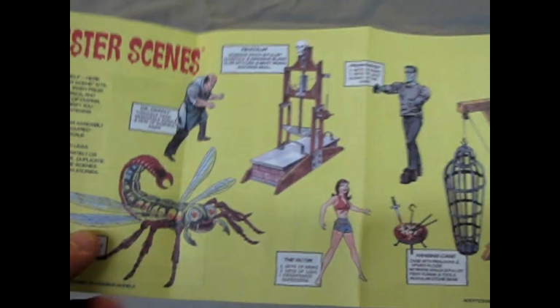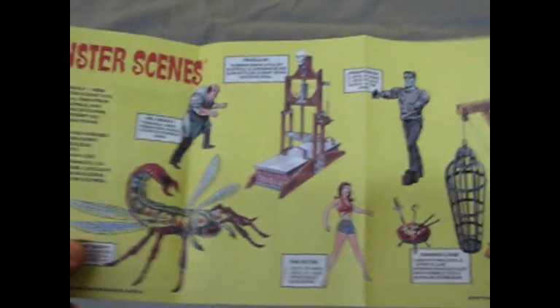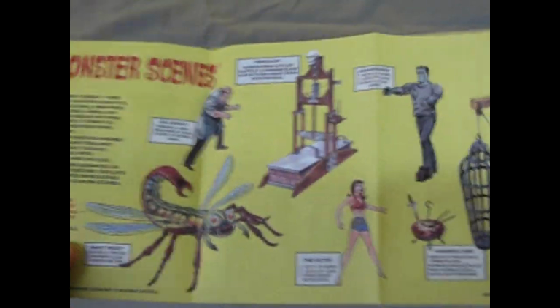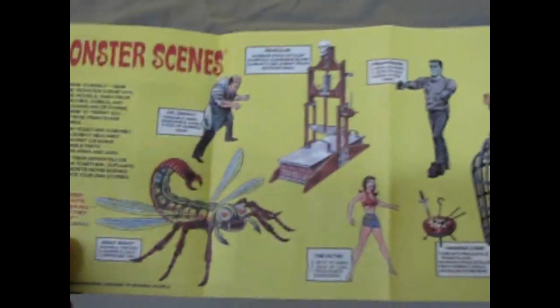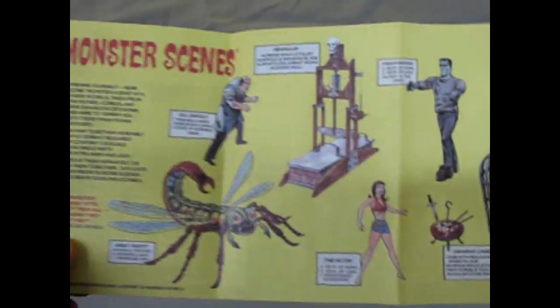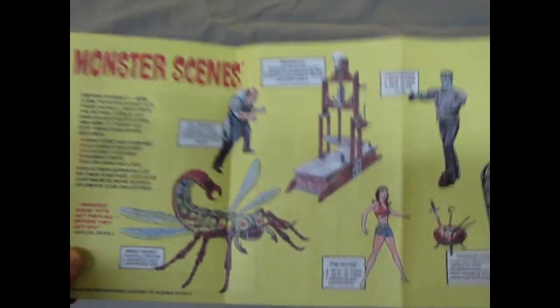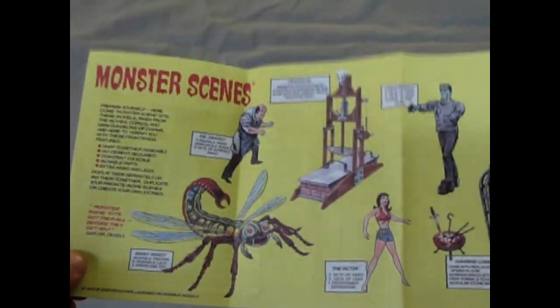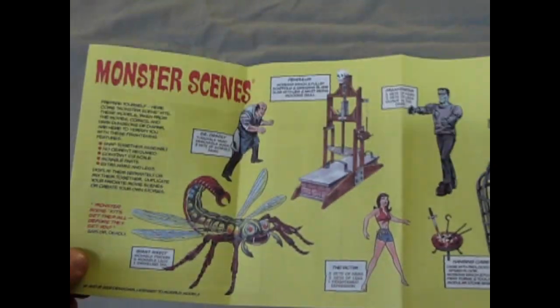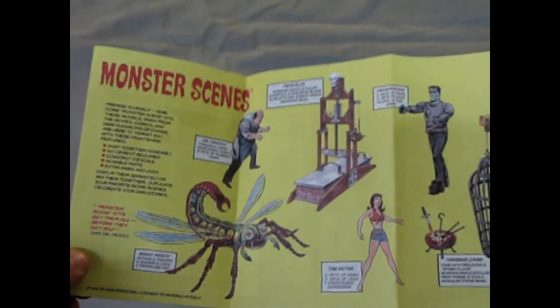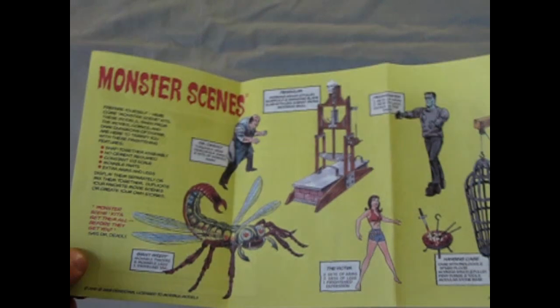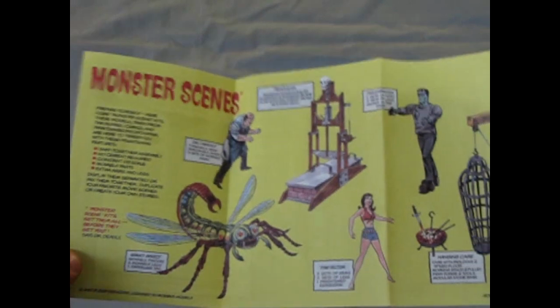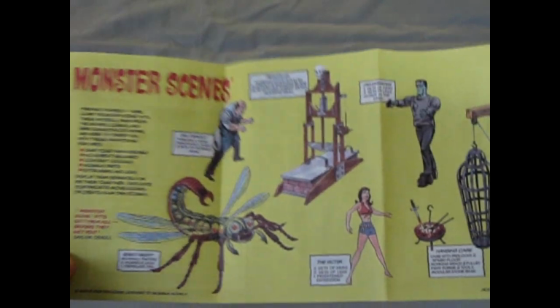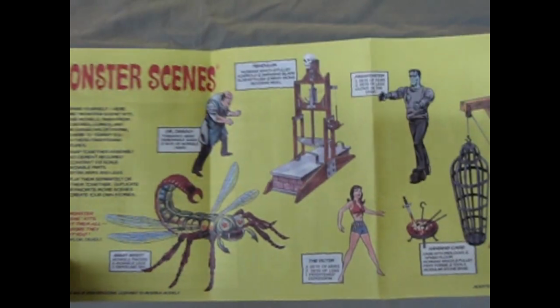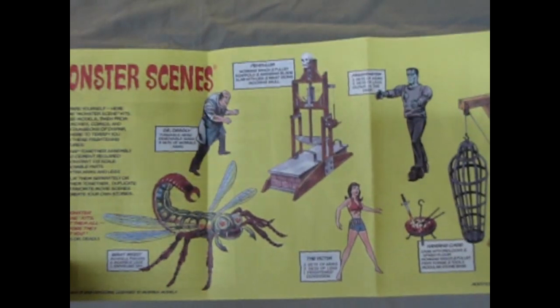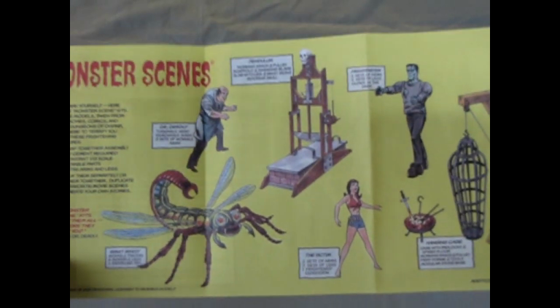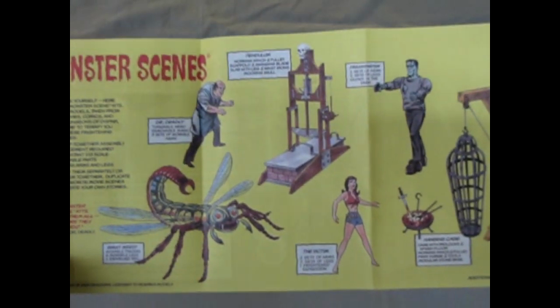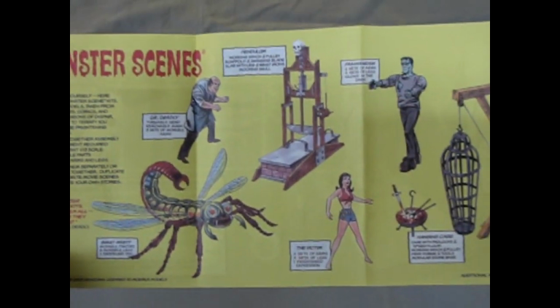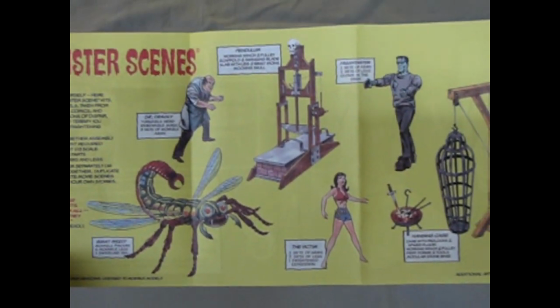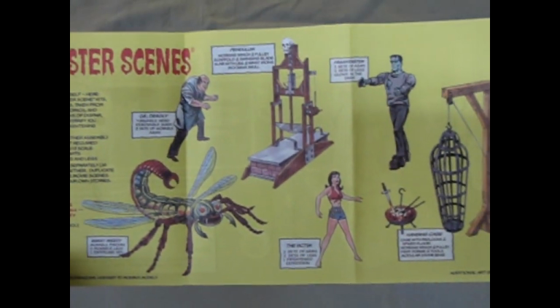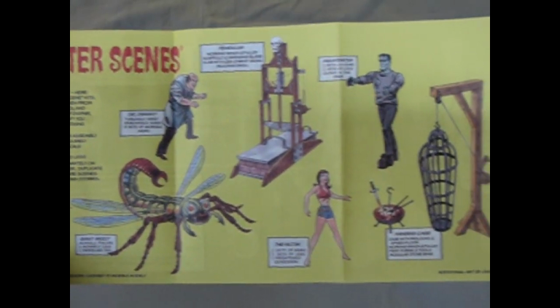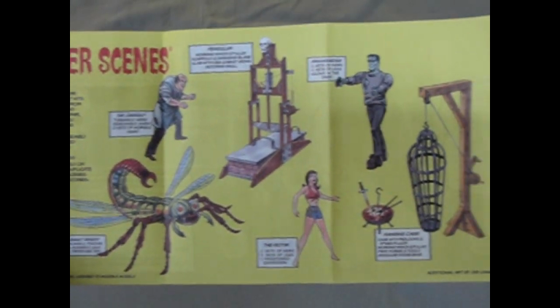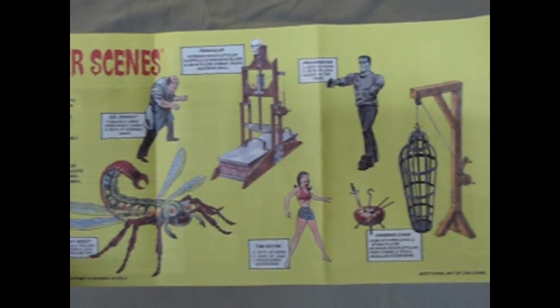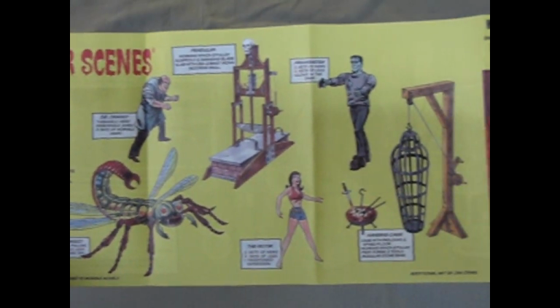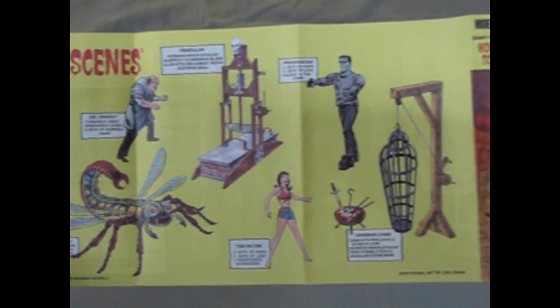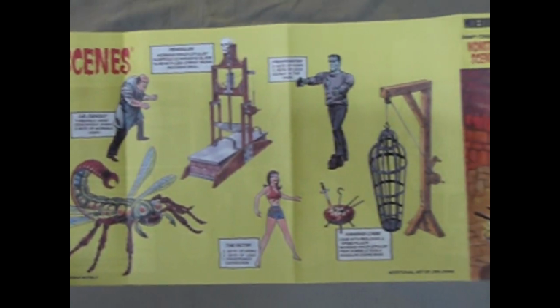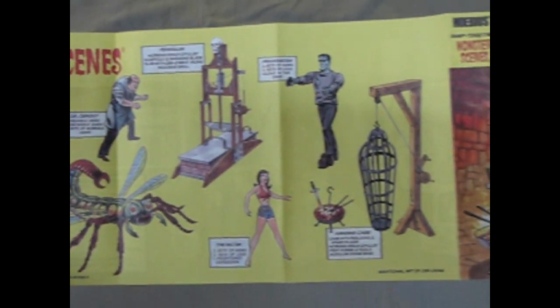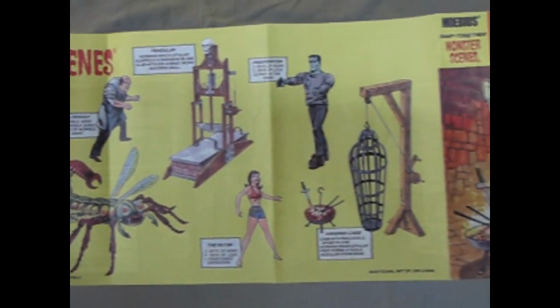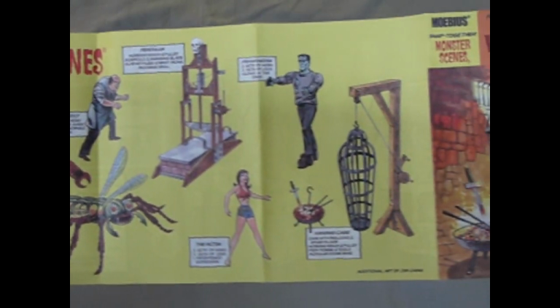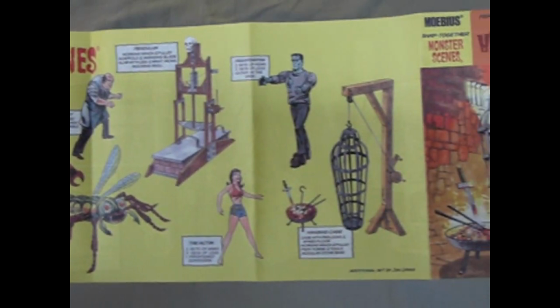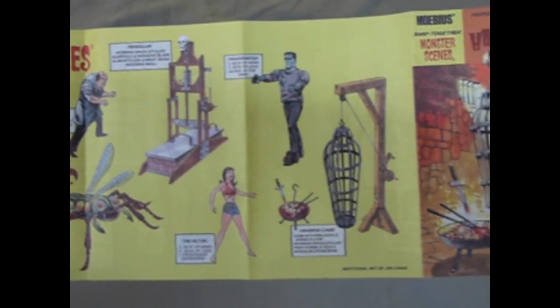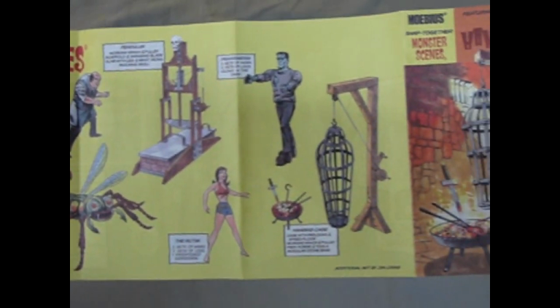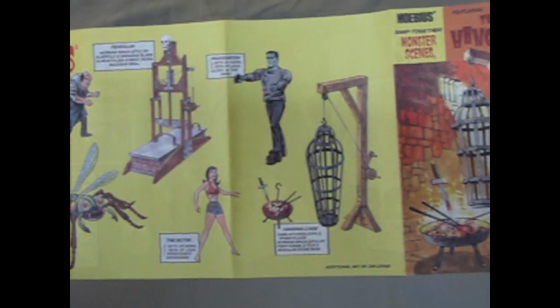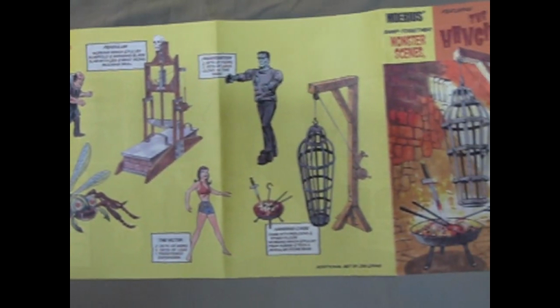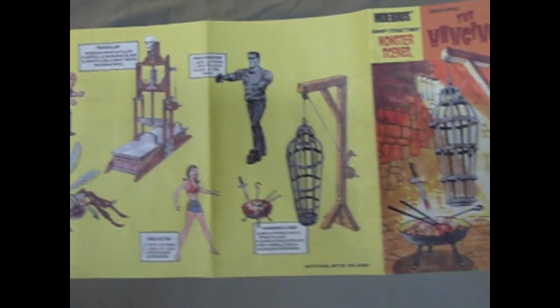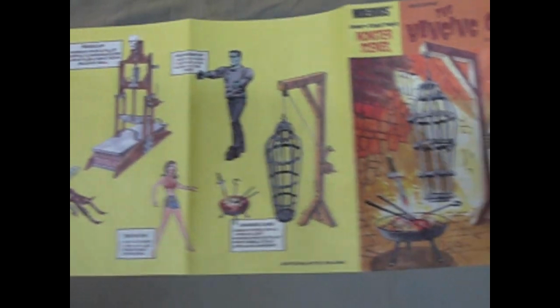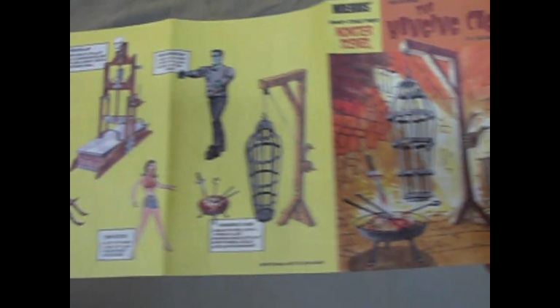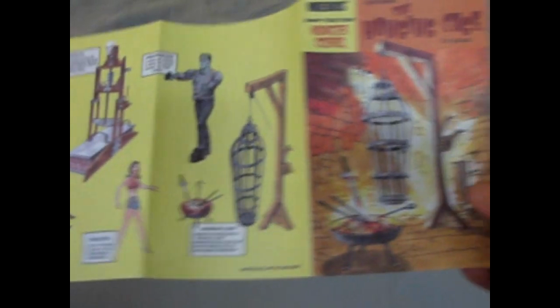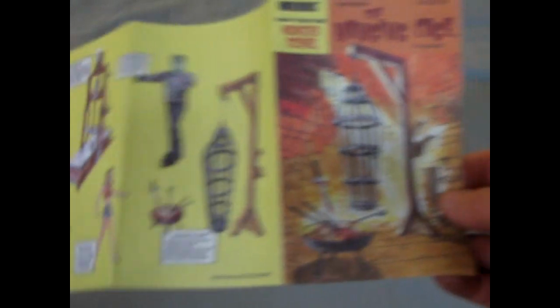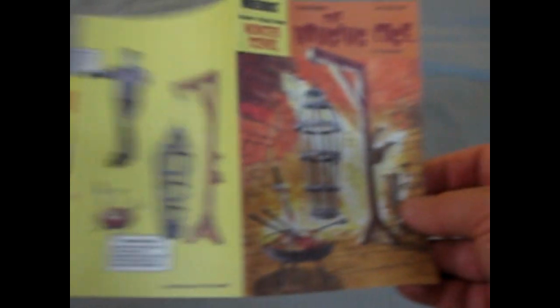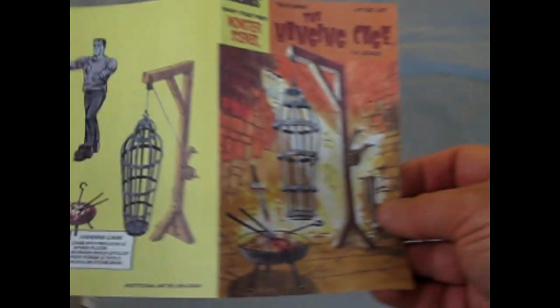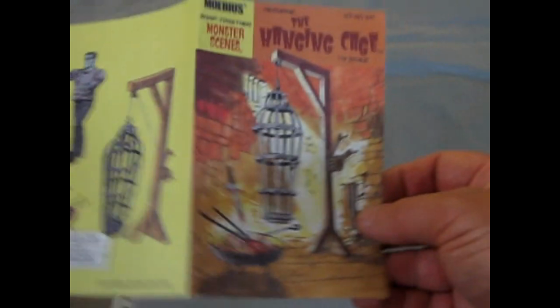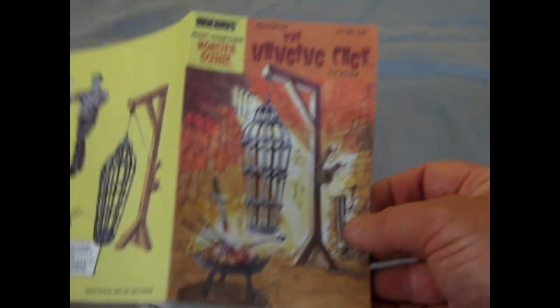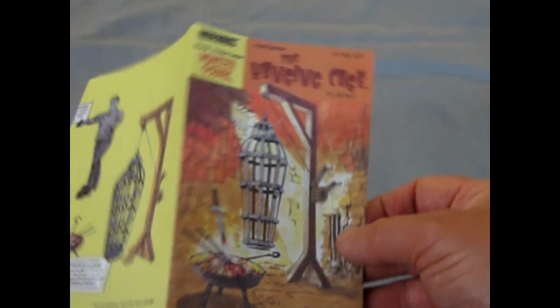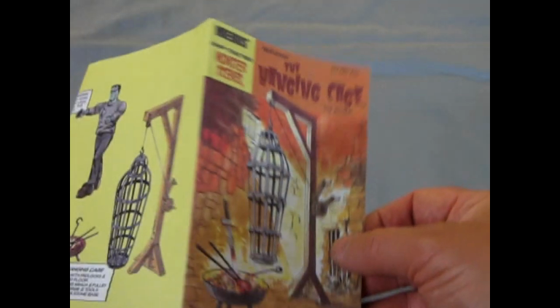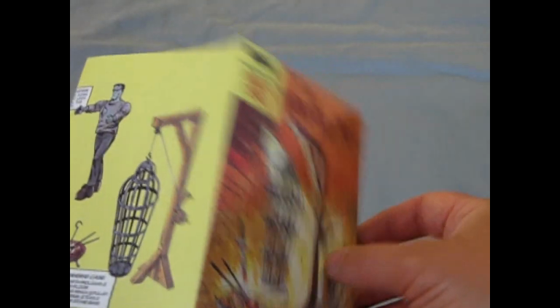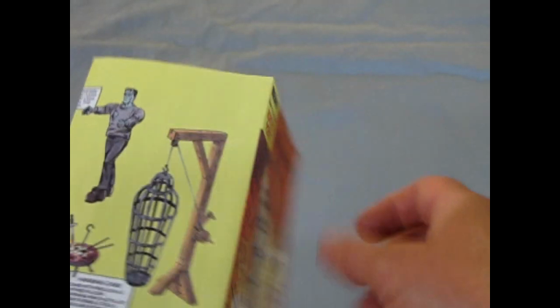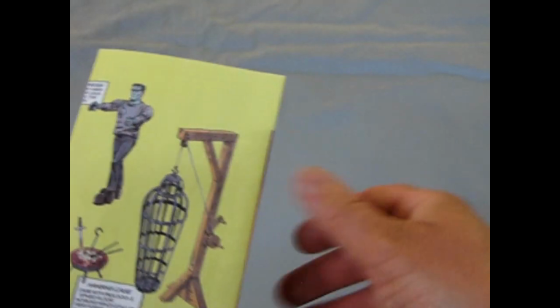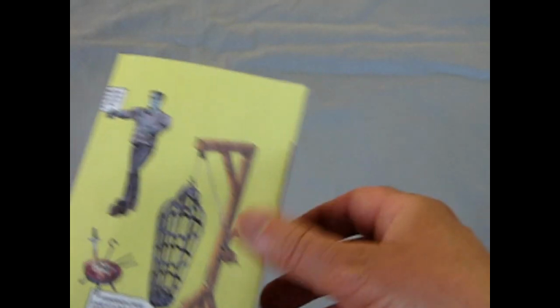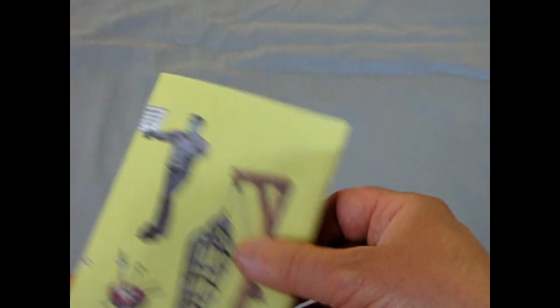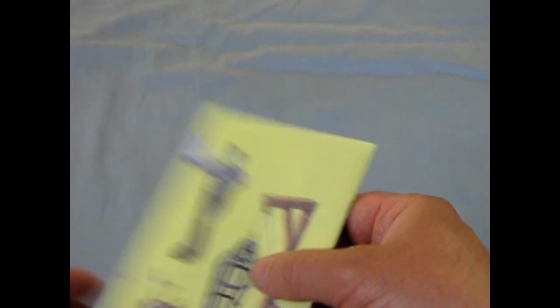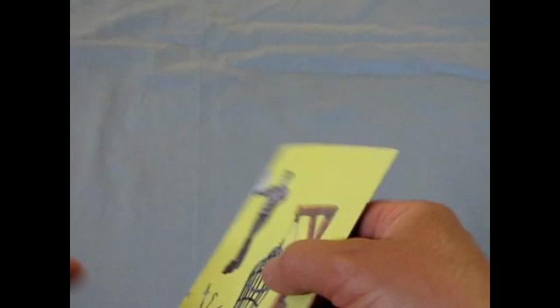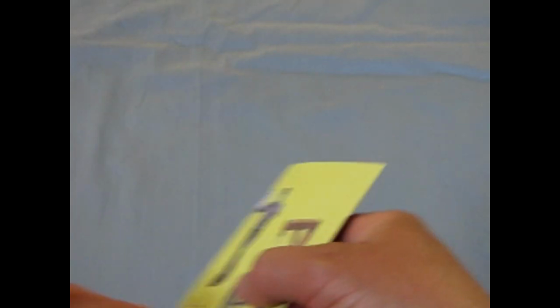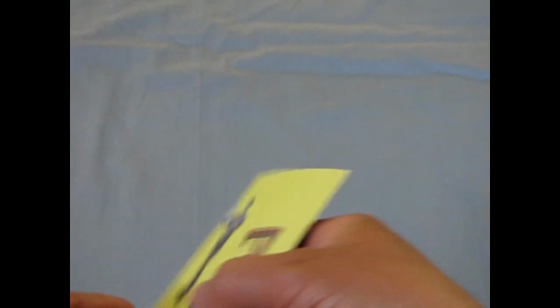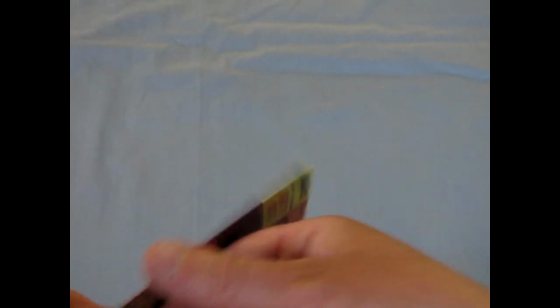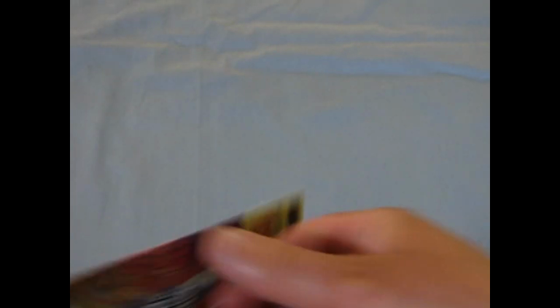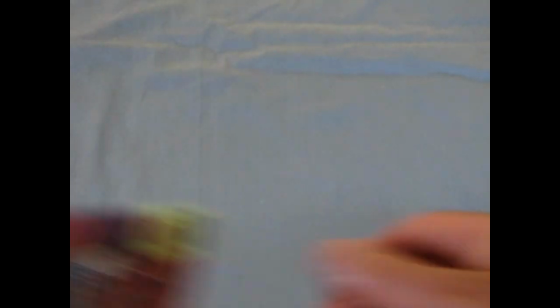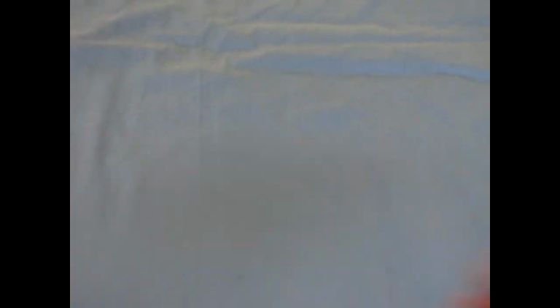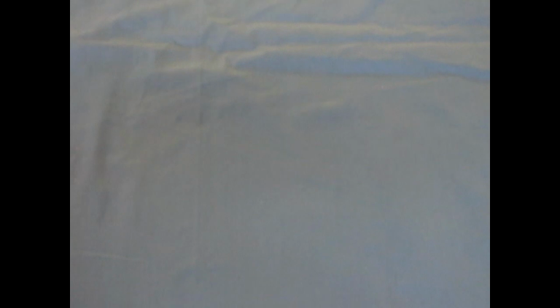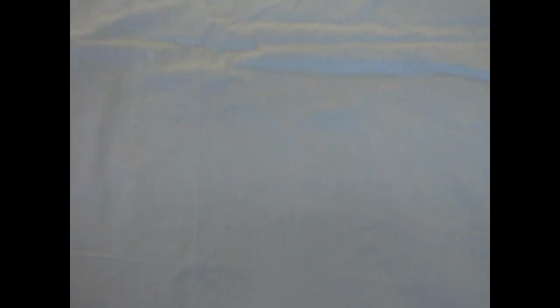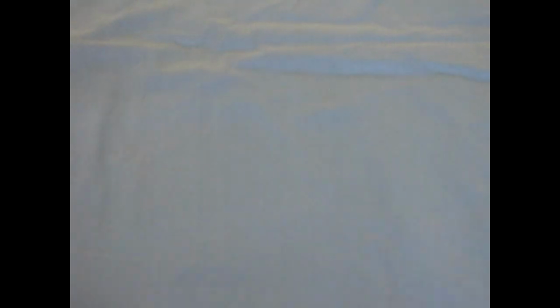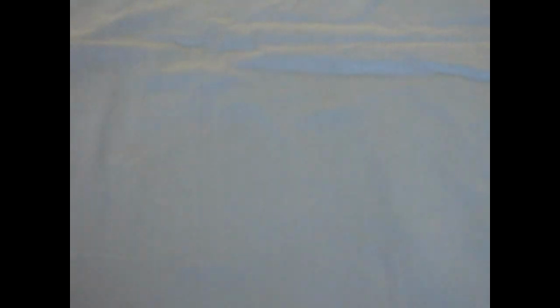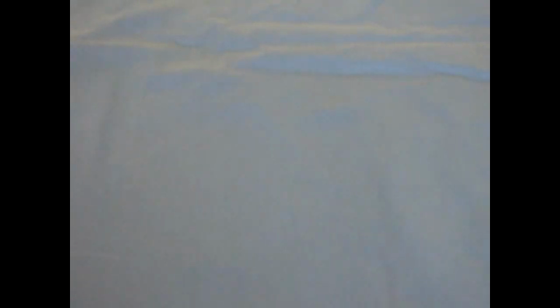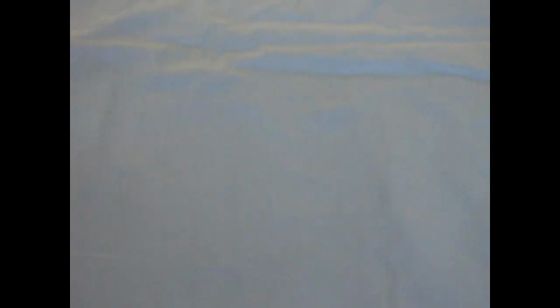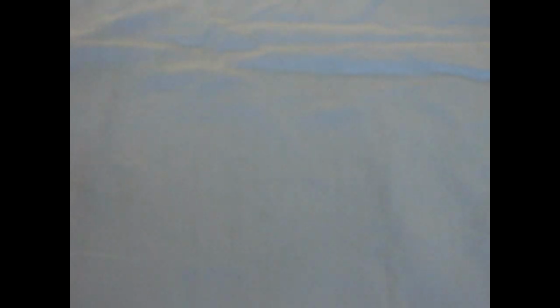And on the back, of course, are the other Monster Scene models that are in this series. And there have been many, many others.